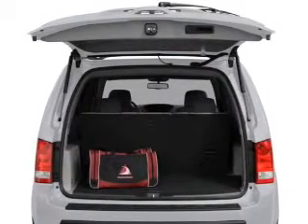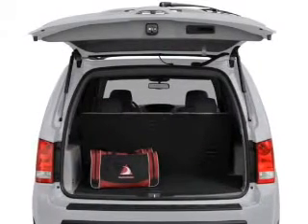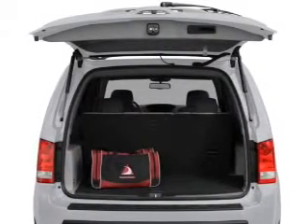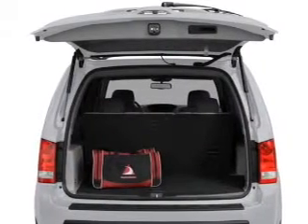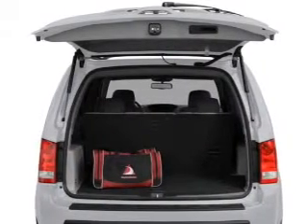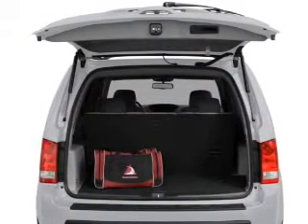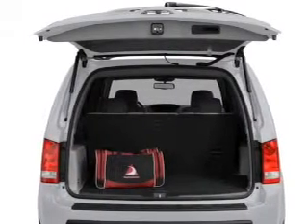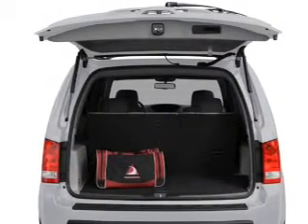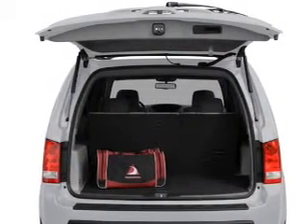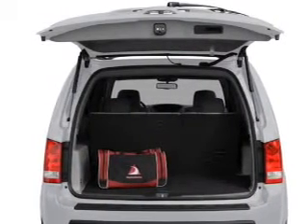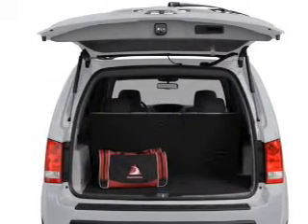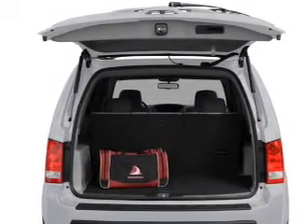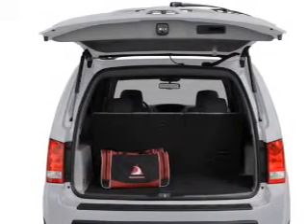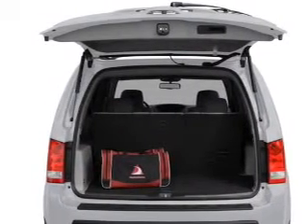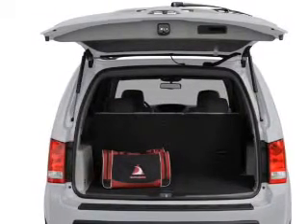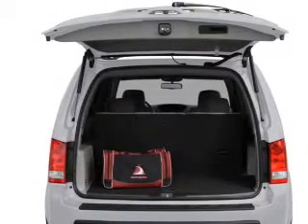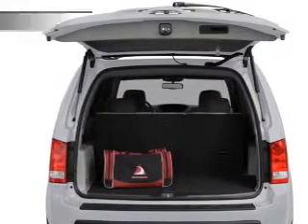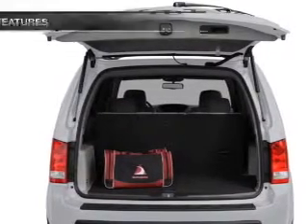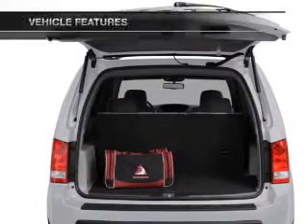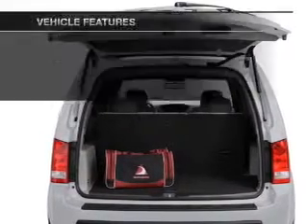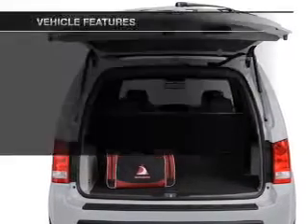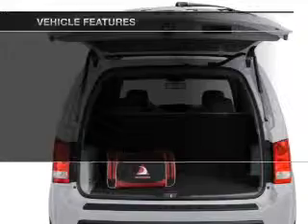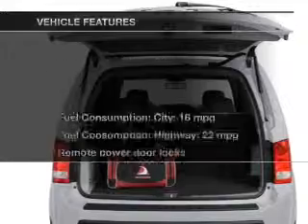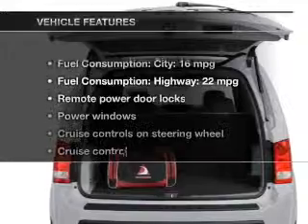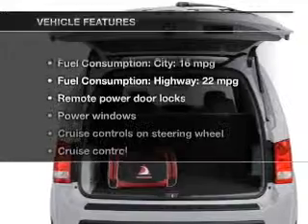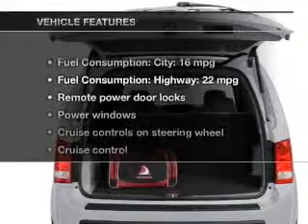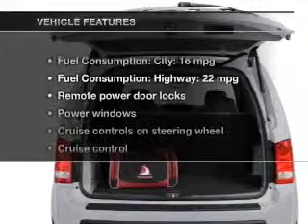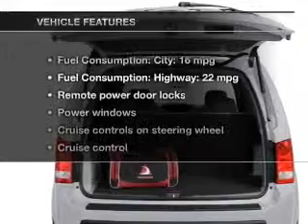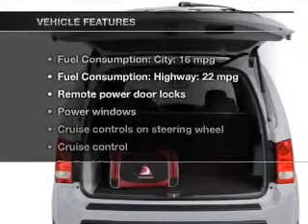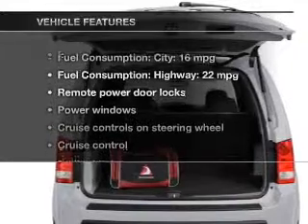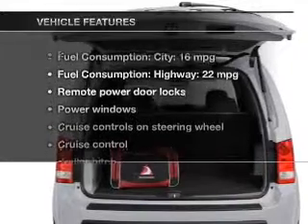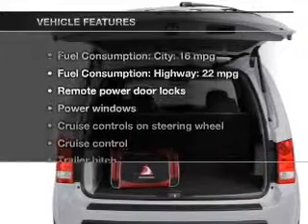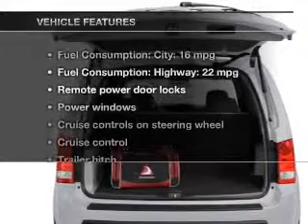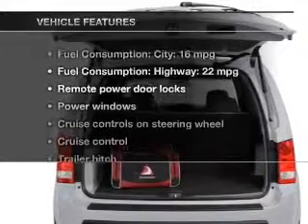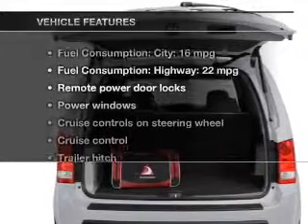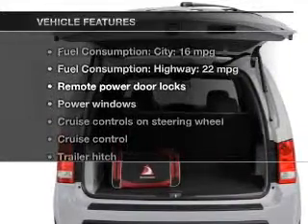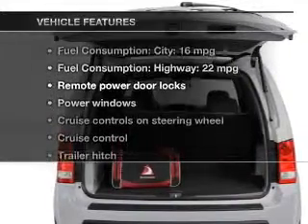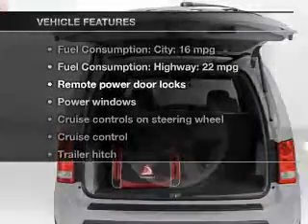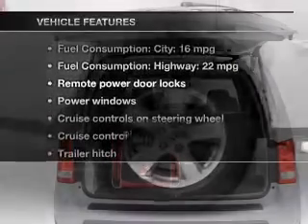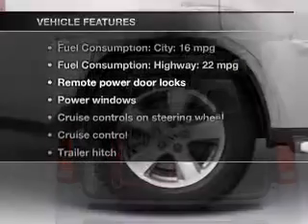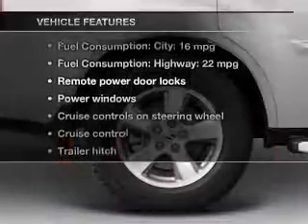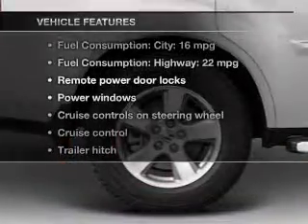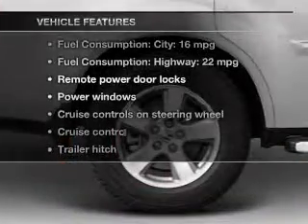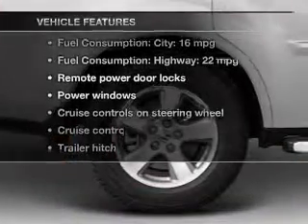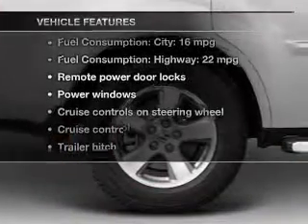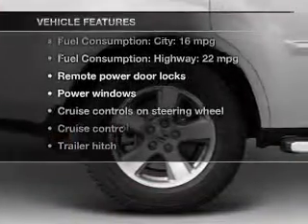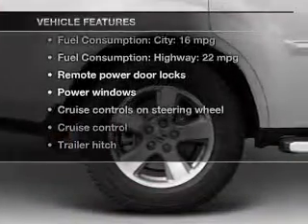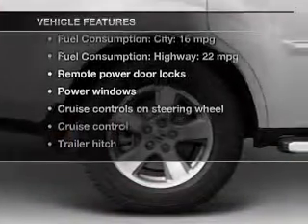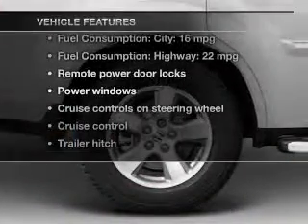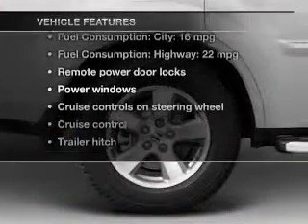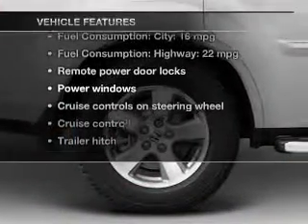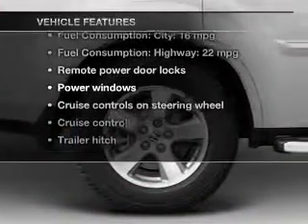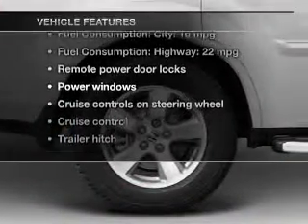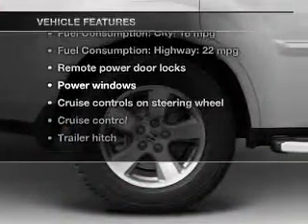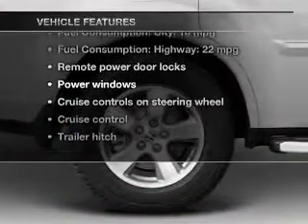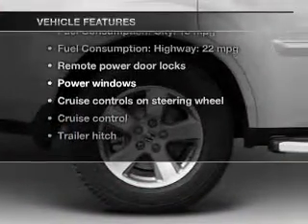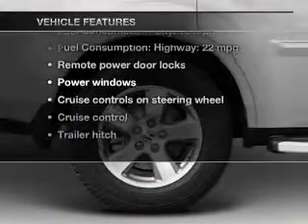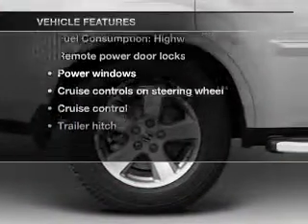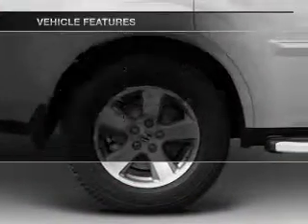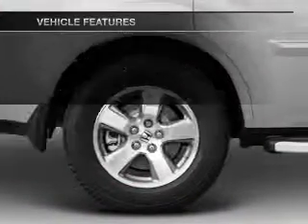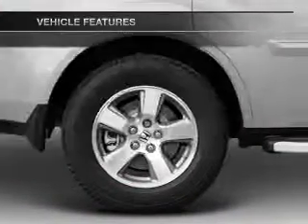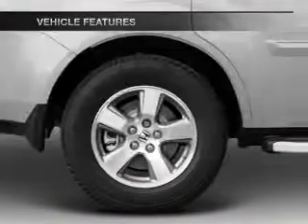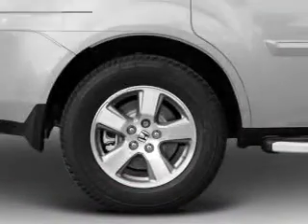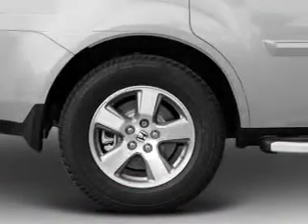Let the outside in with a power sunroof. And with these notable features, you won't want to miss out on the opportunity to own this amazing ride.